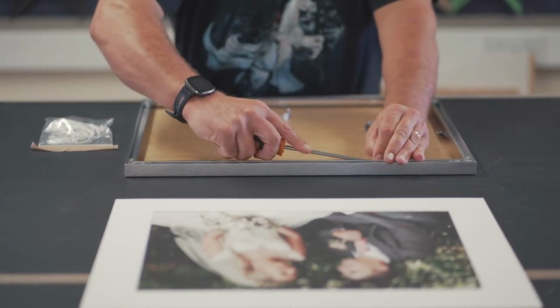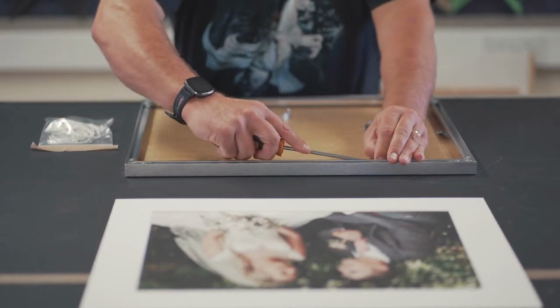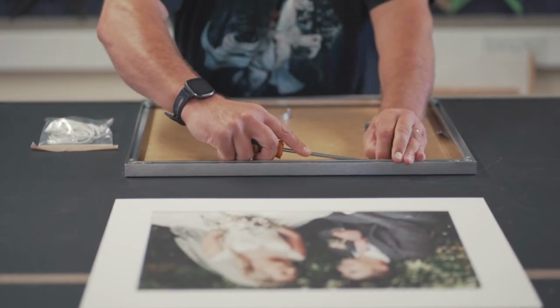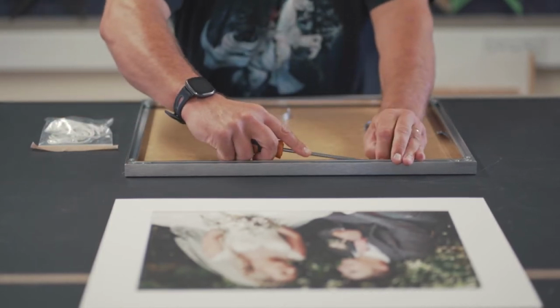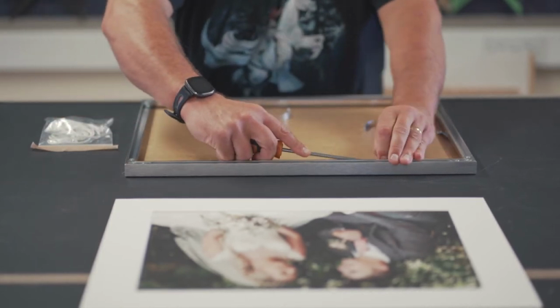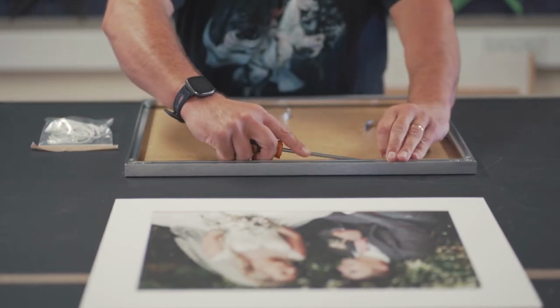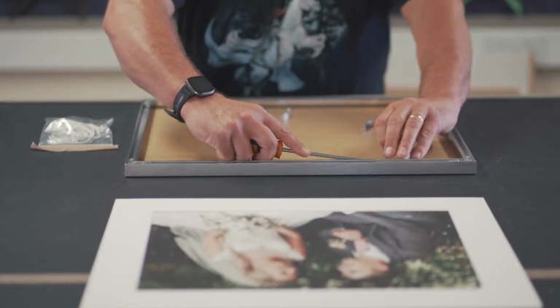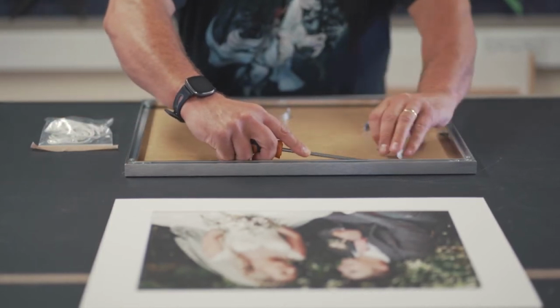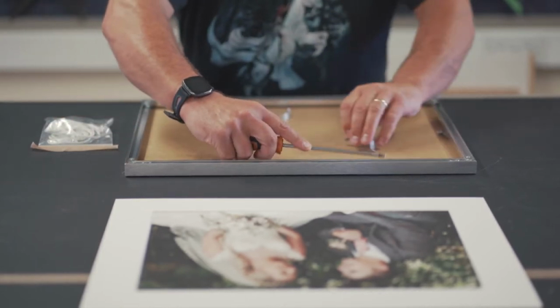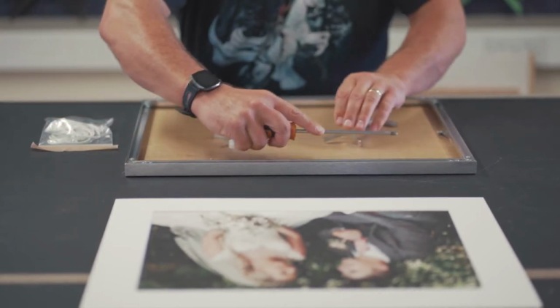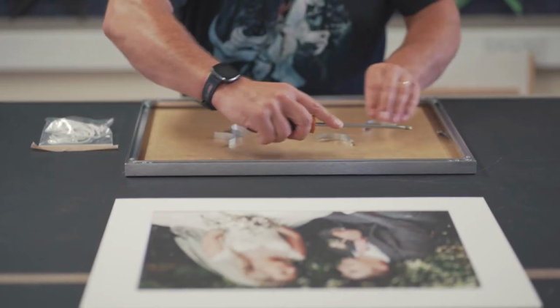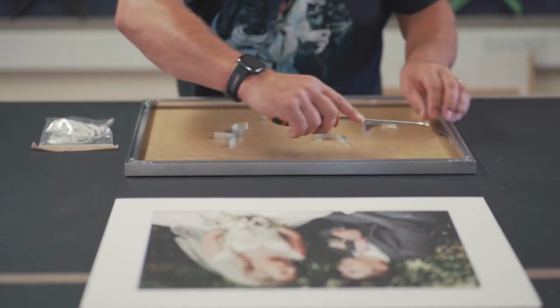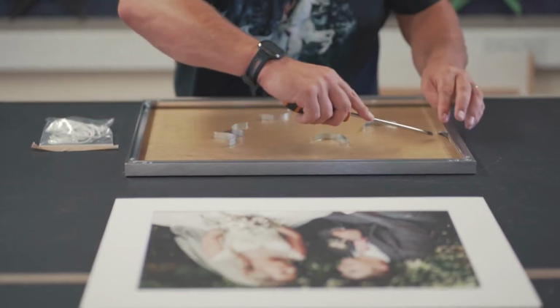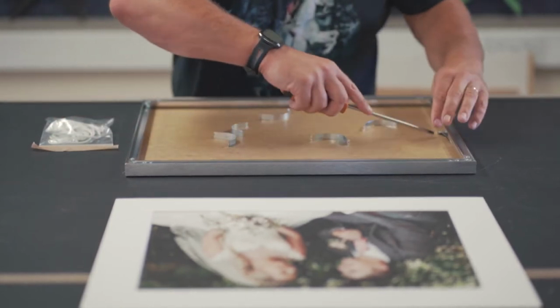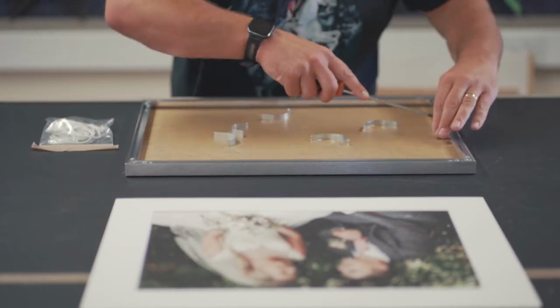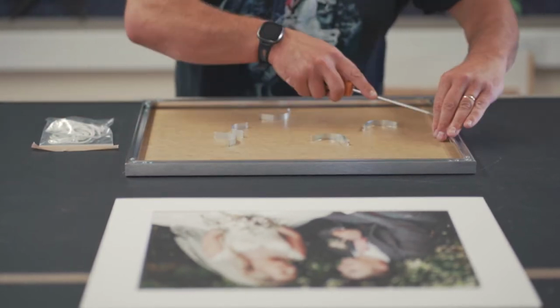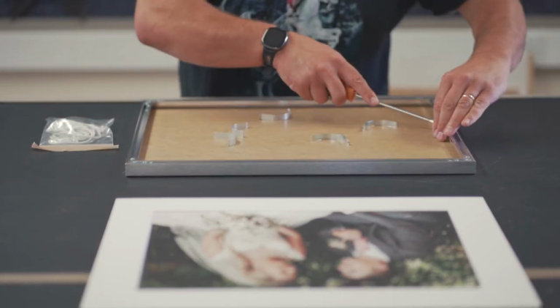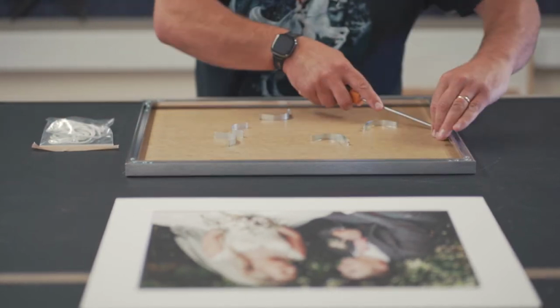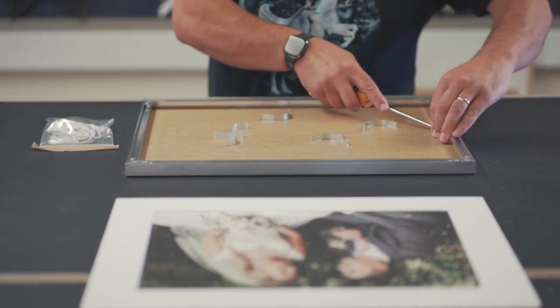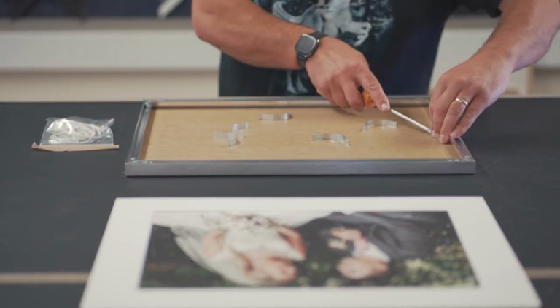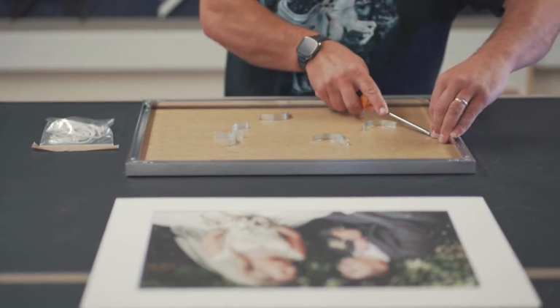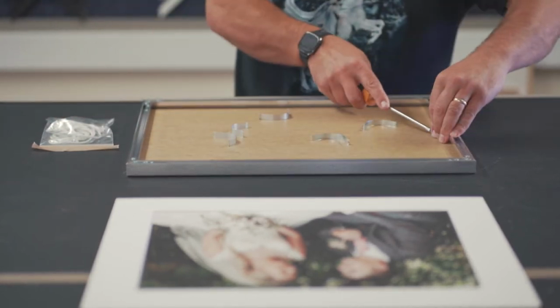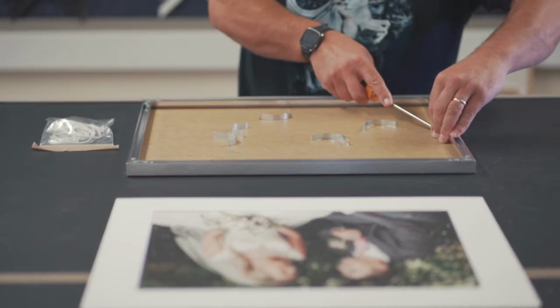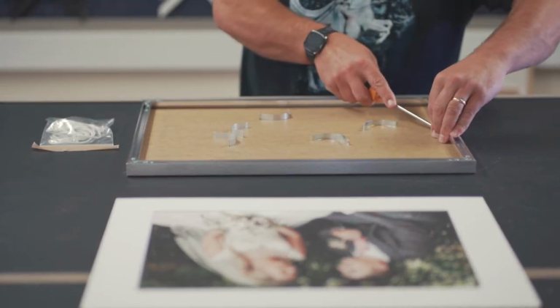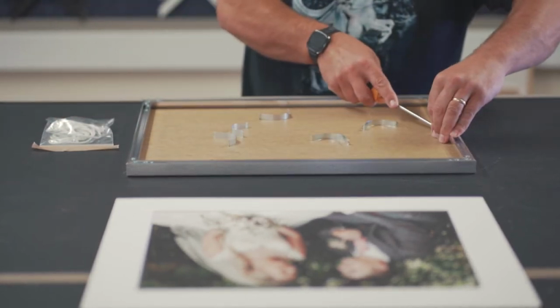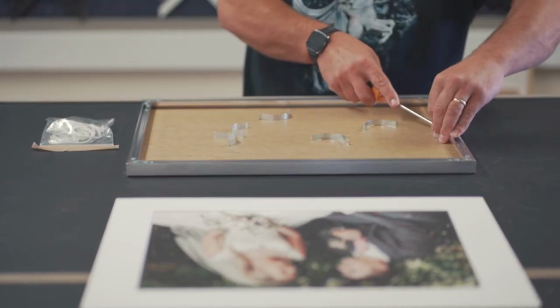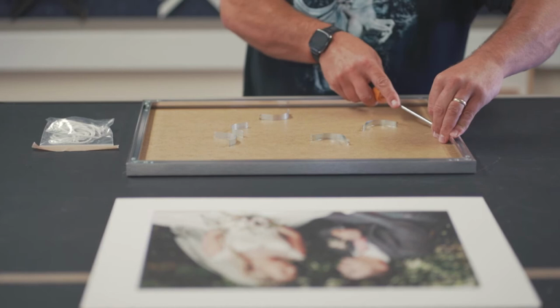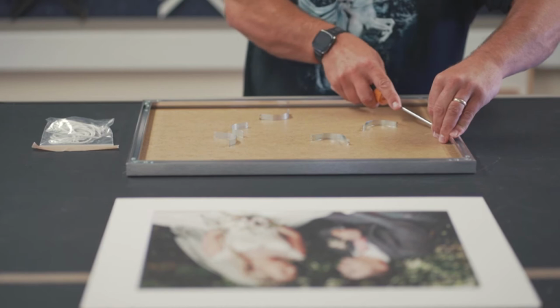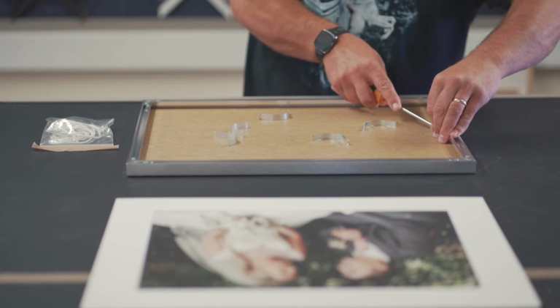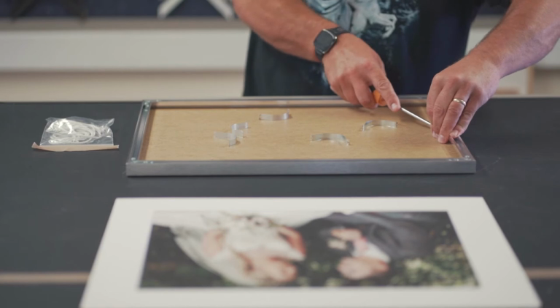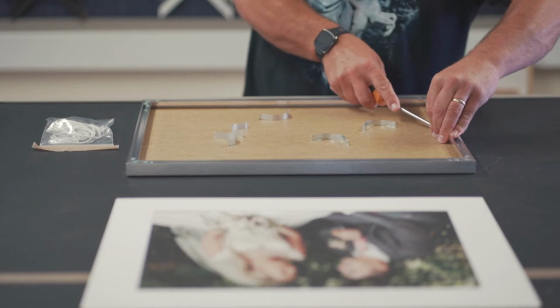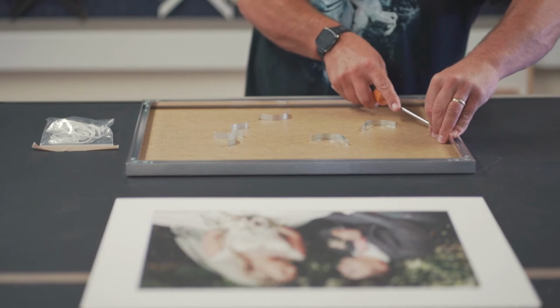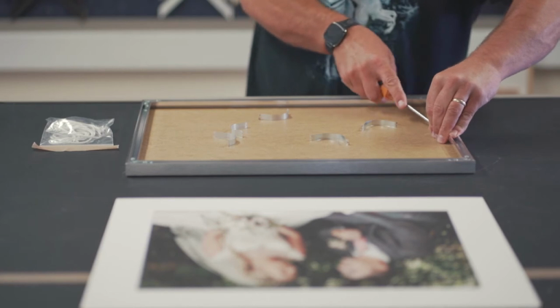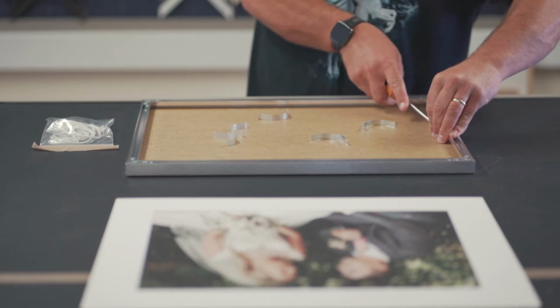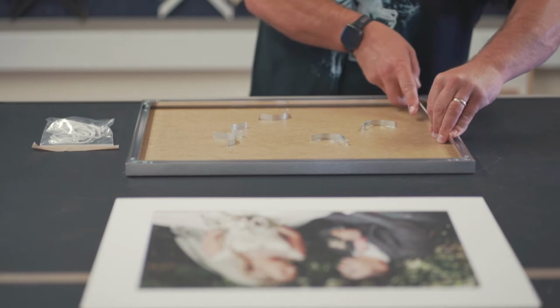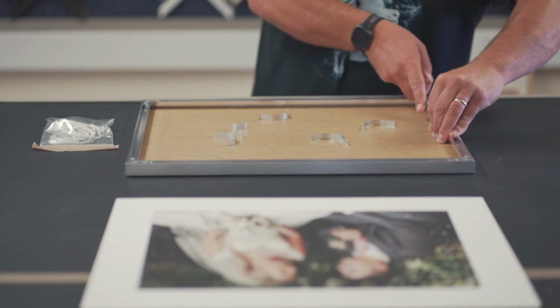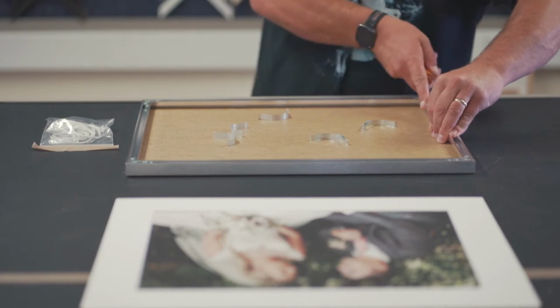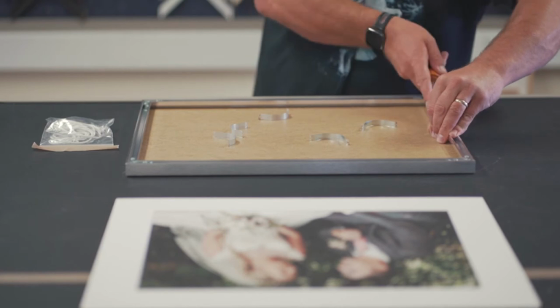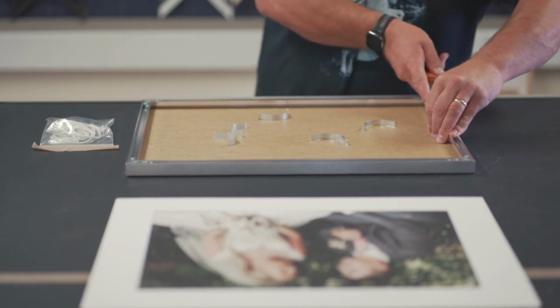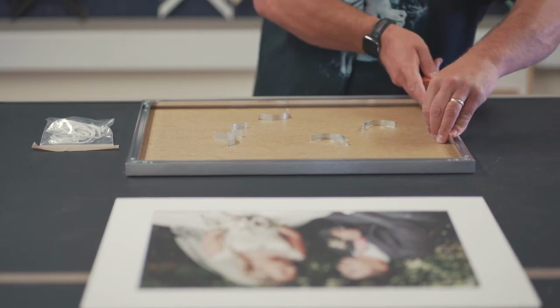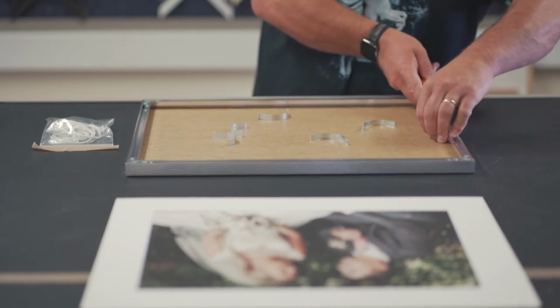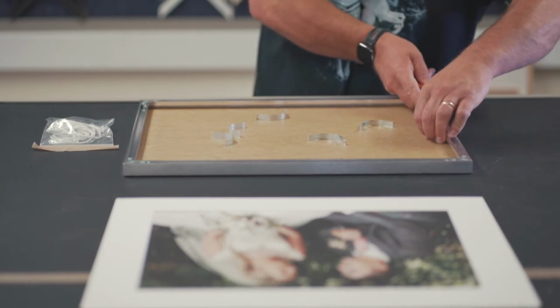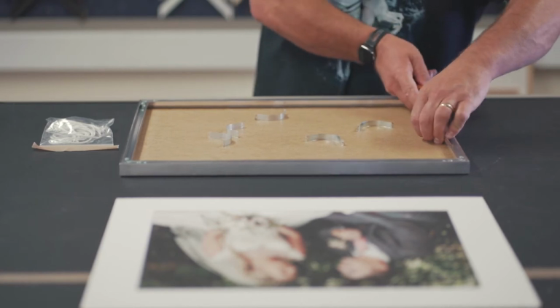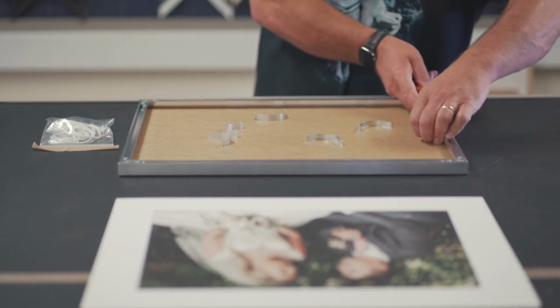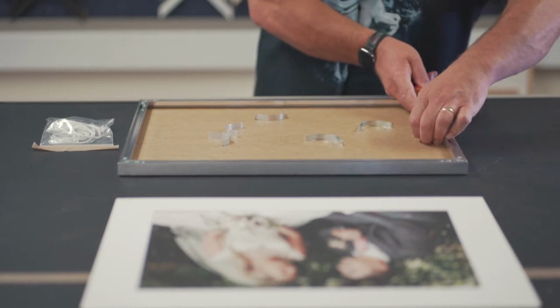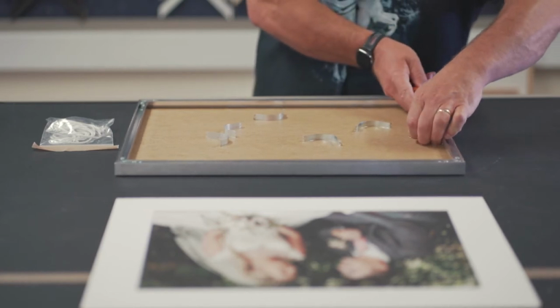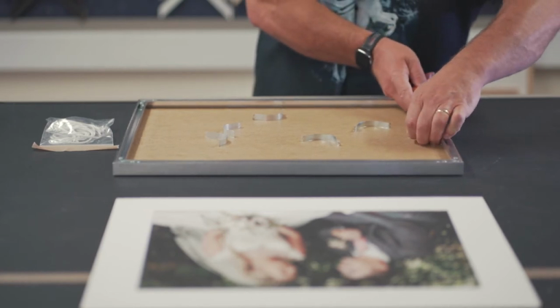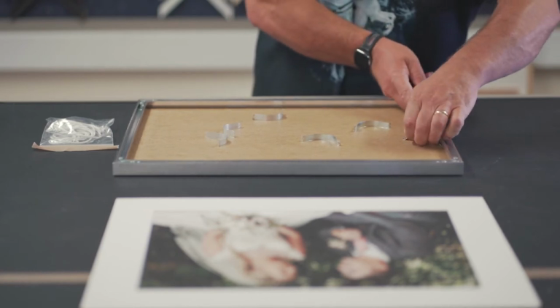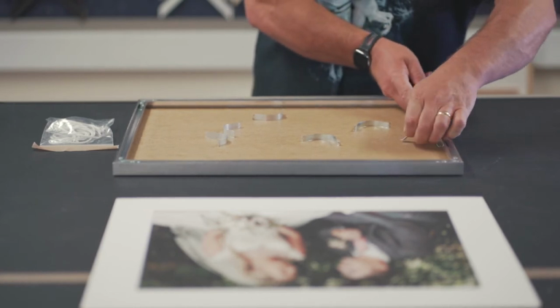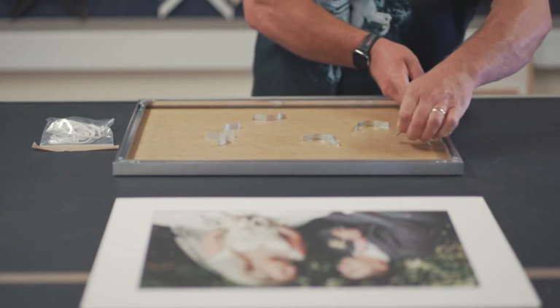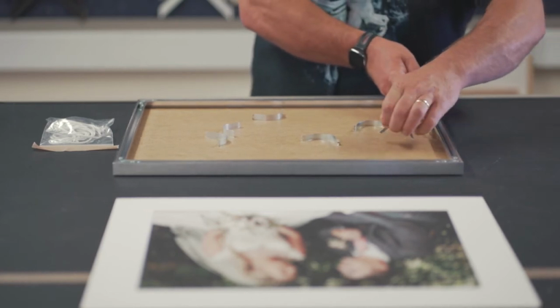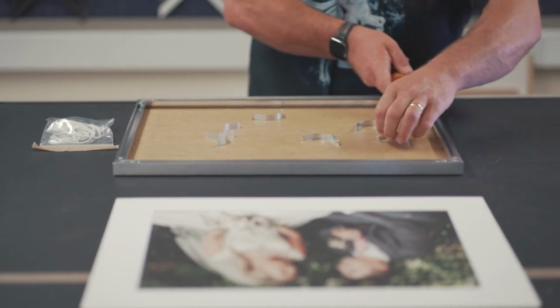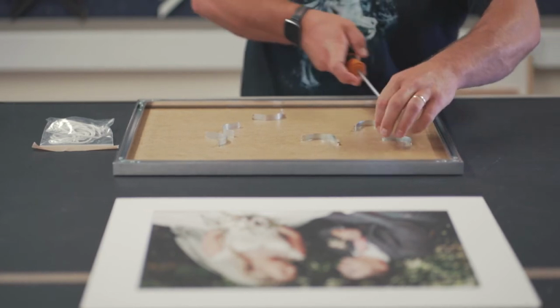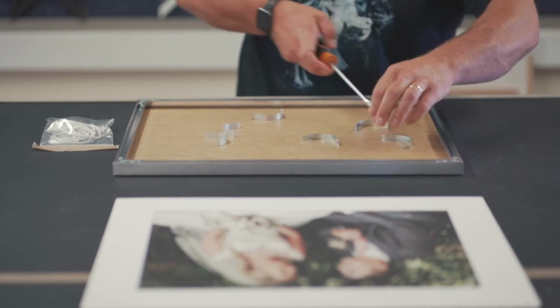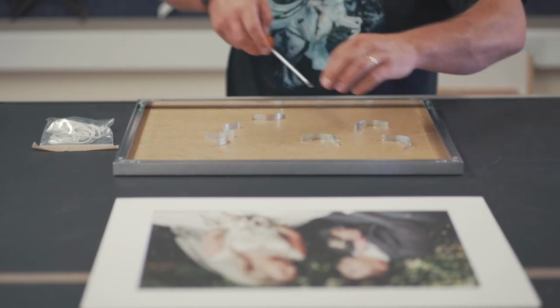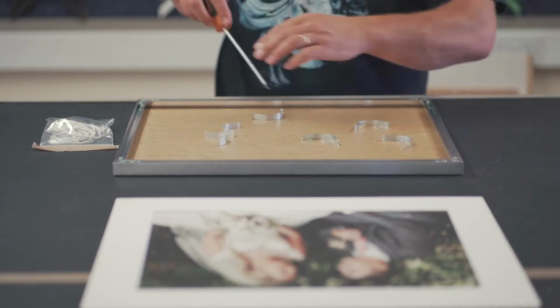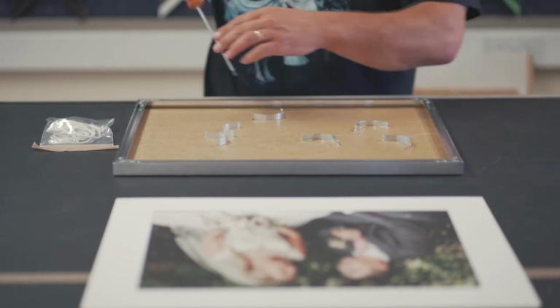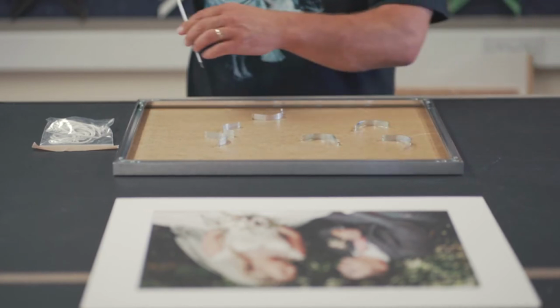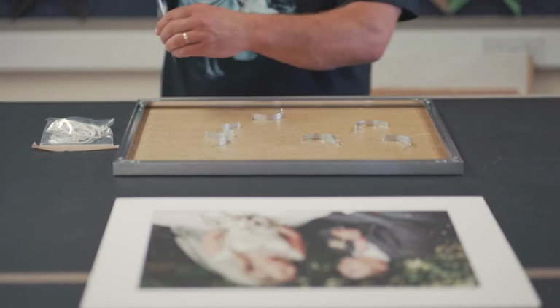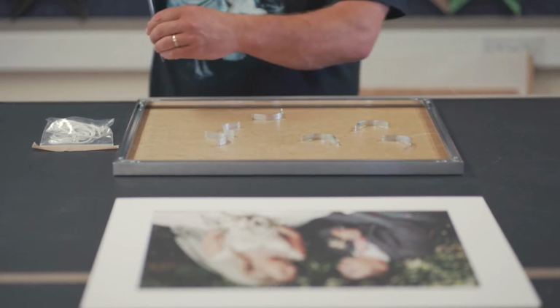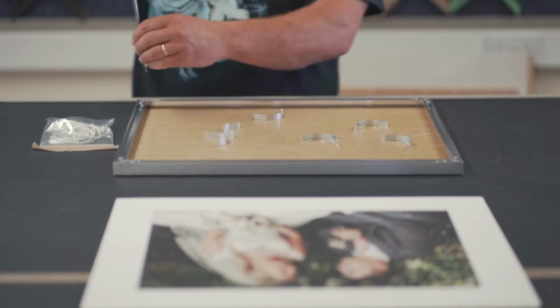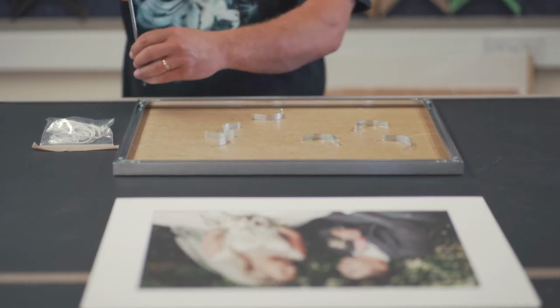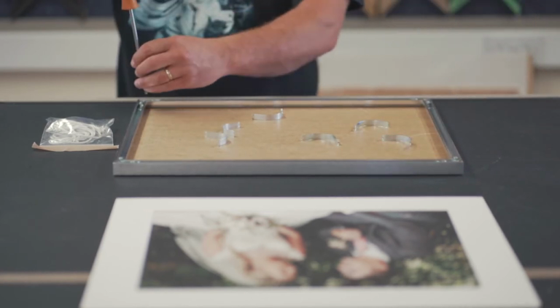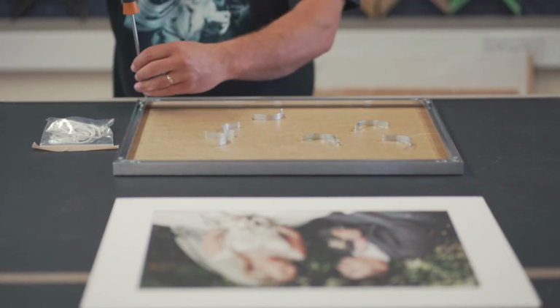The spring clips can be eased out of position using a screwdriver, but we recommend covering them with your other hand to prevent them springing out and causing injury.